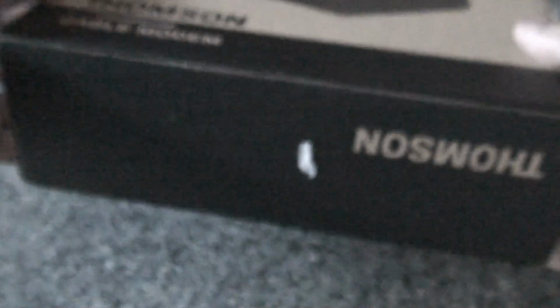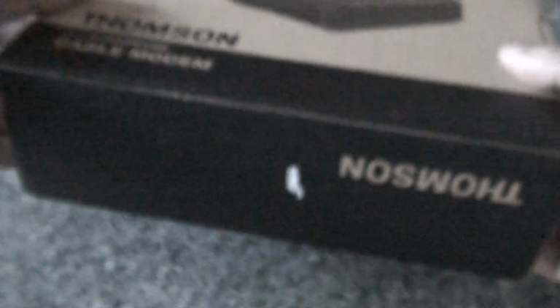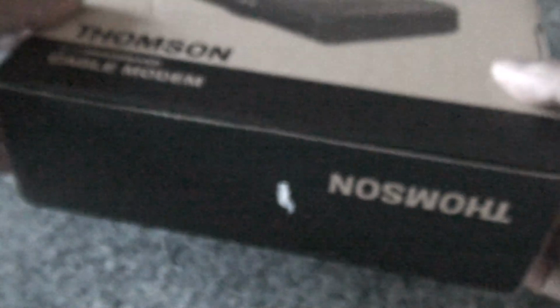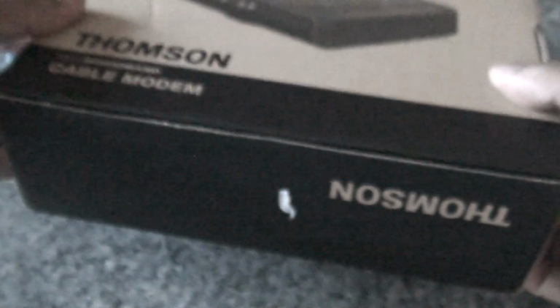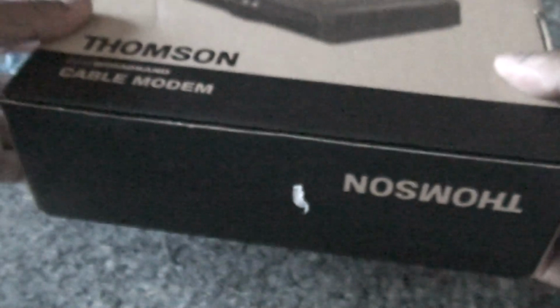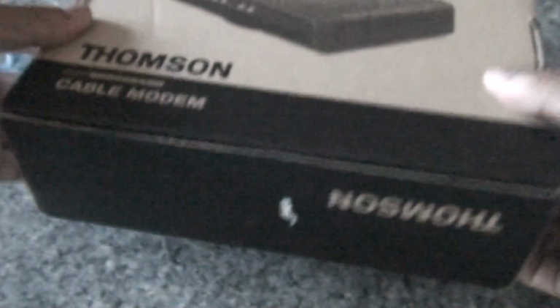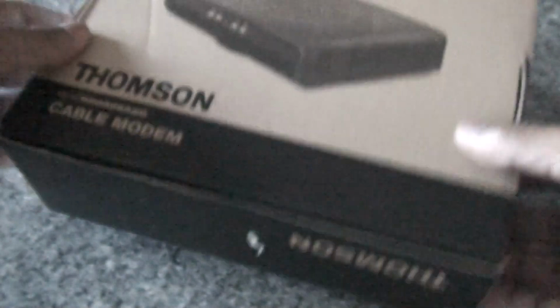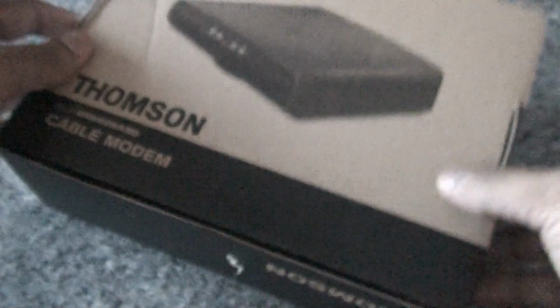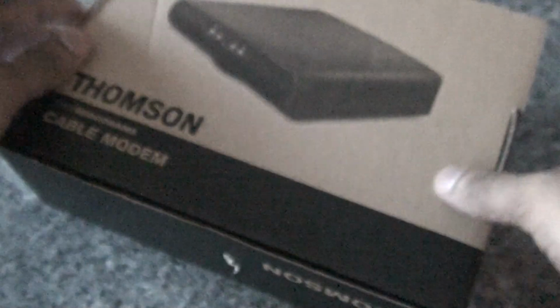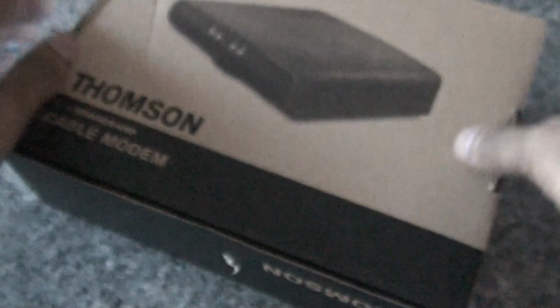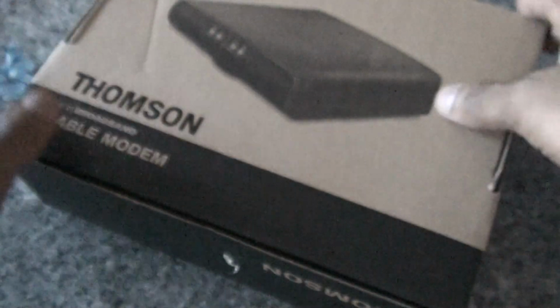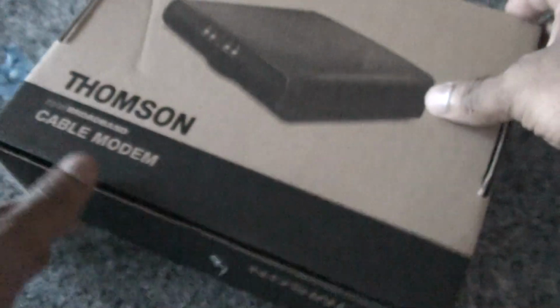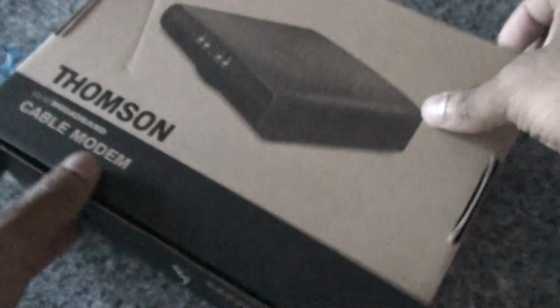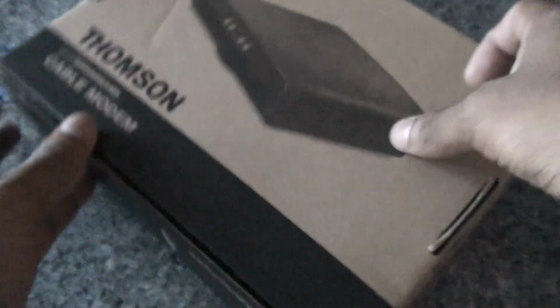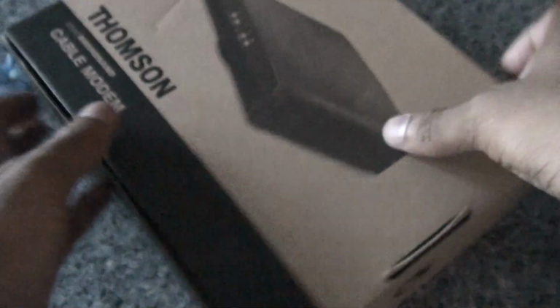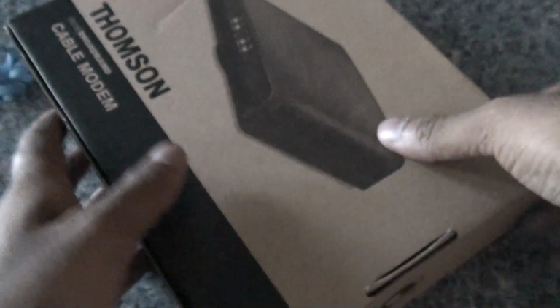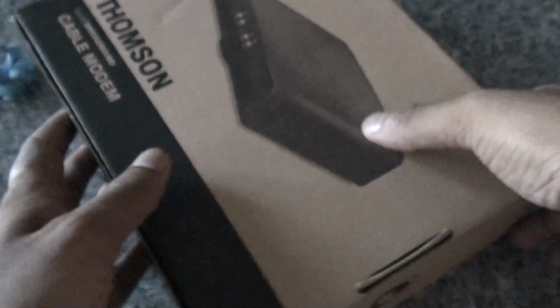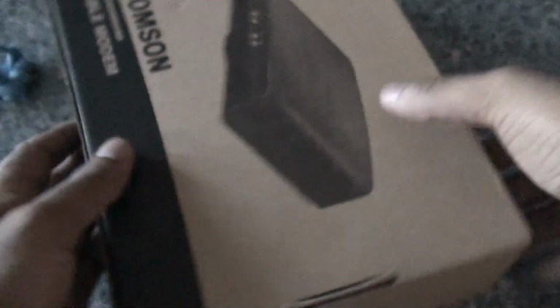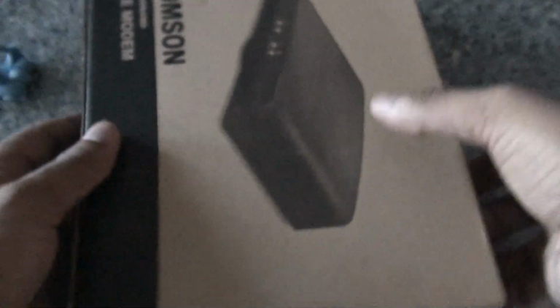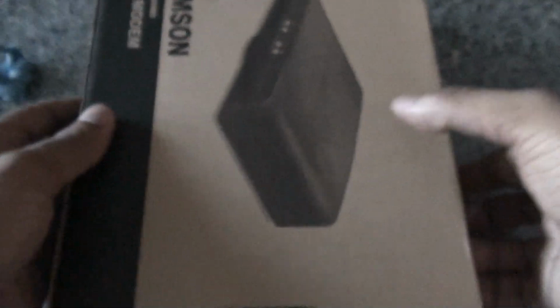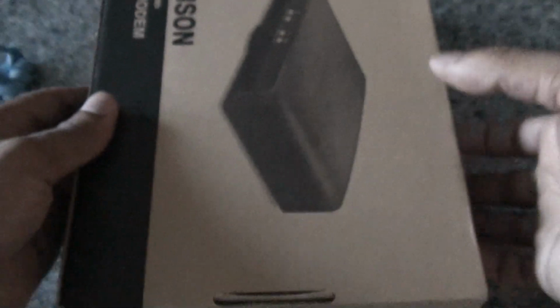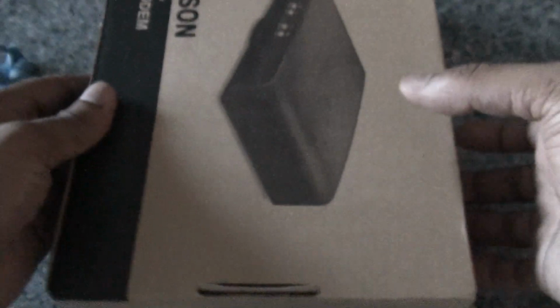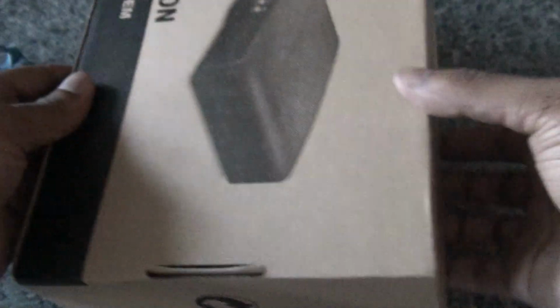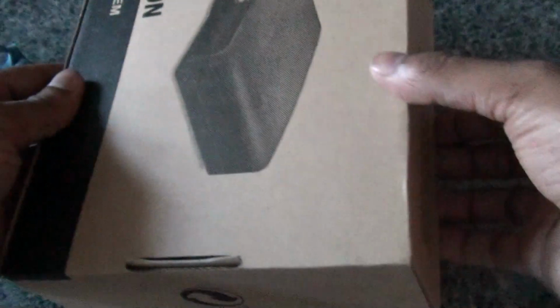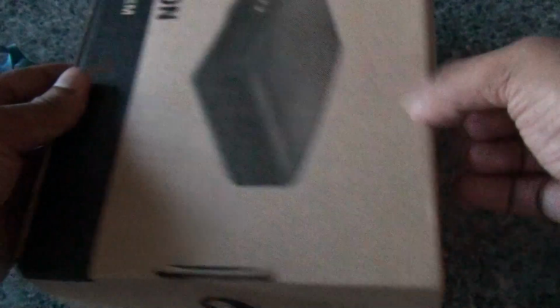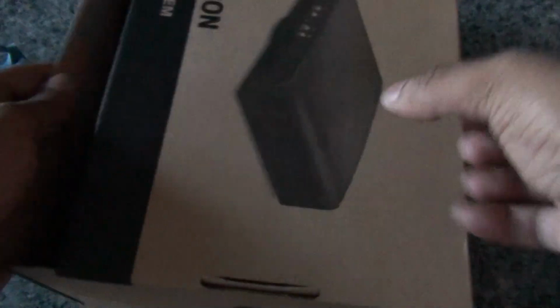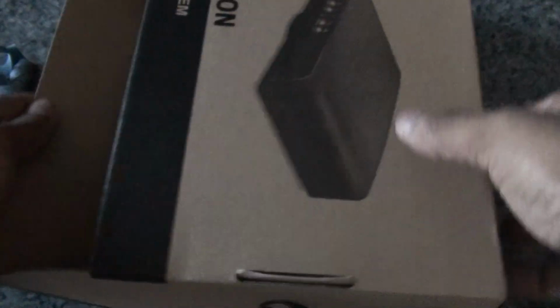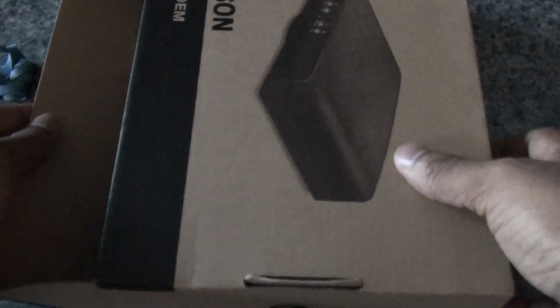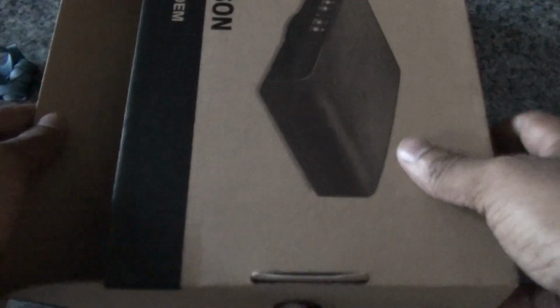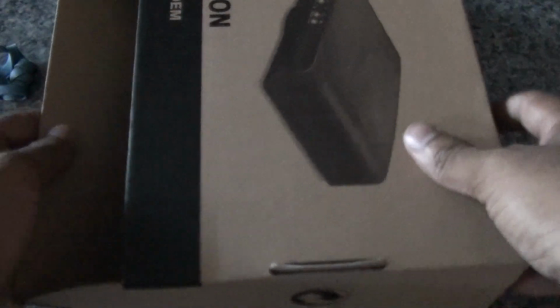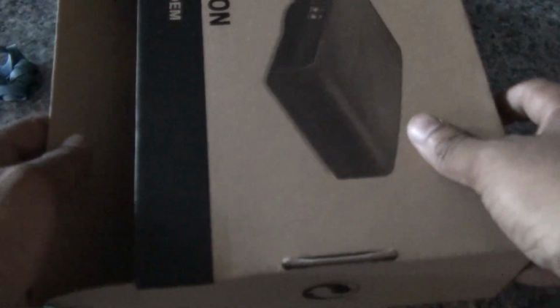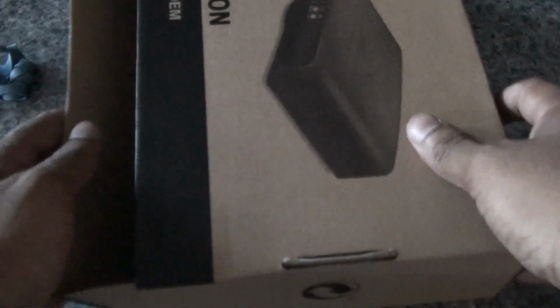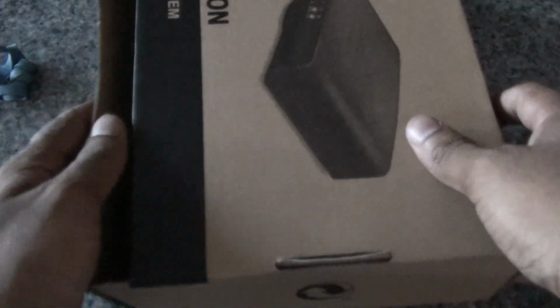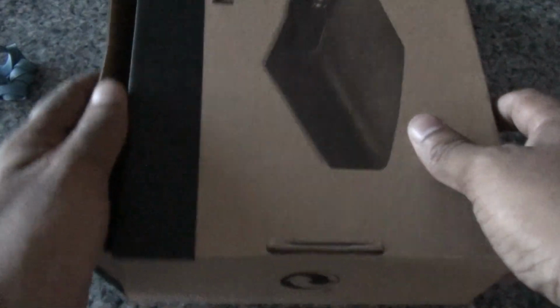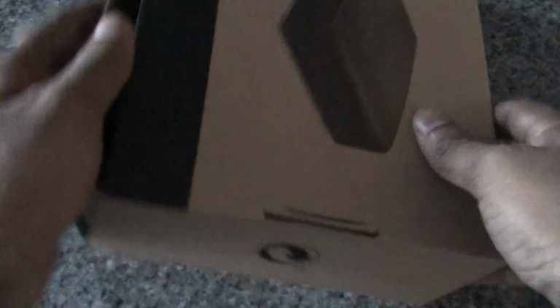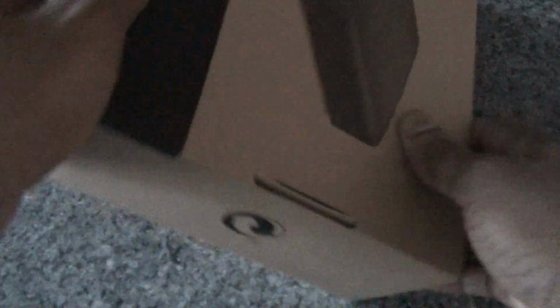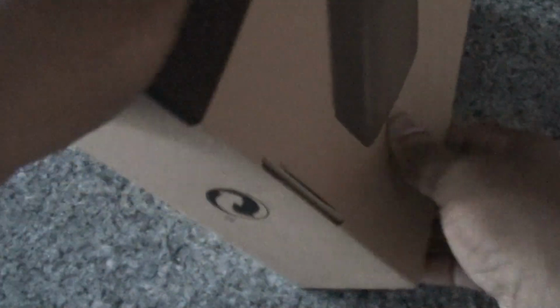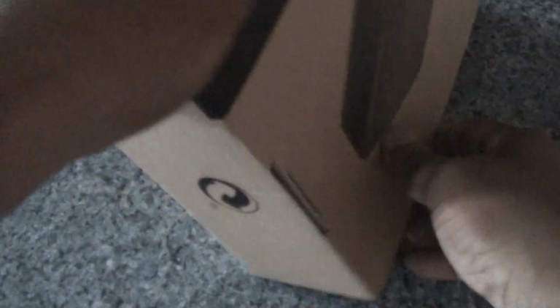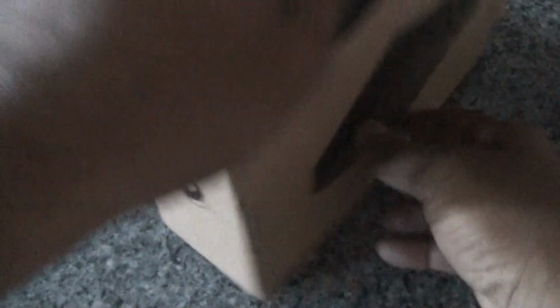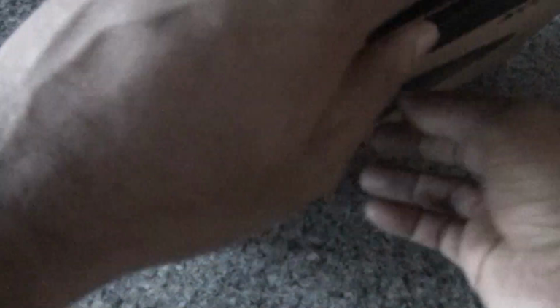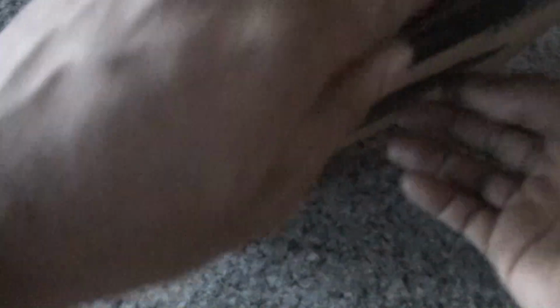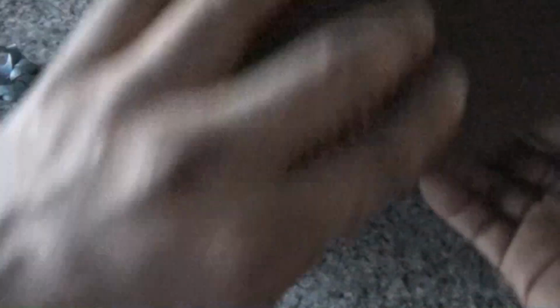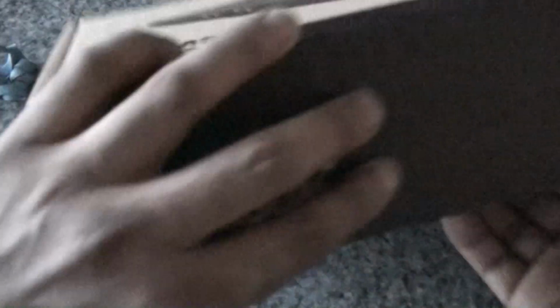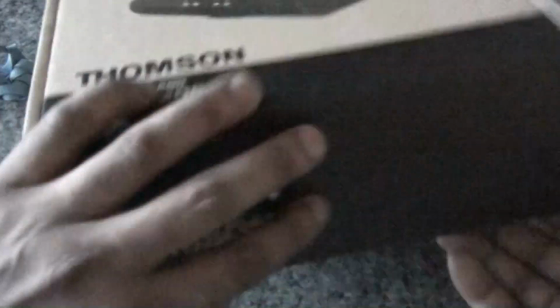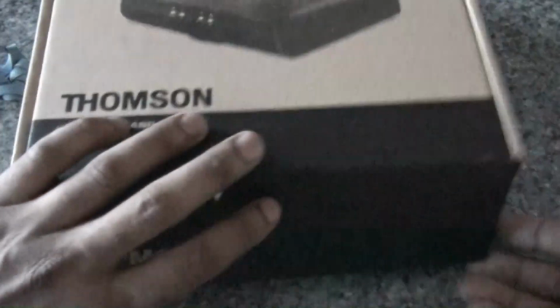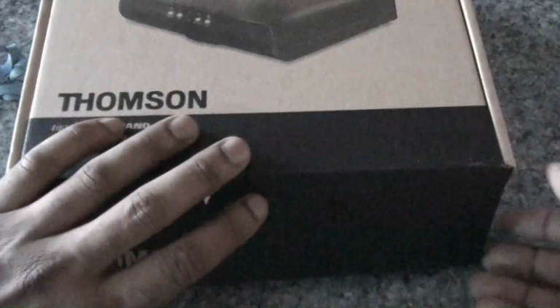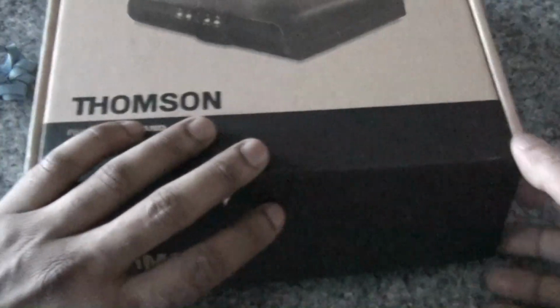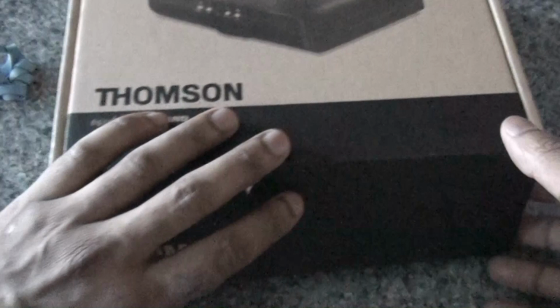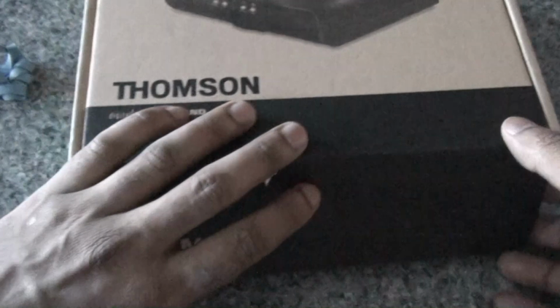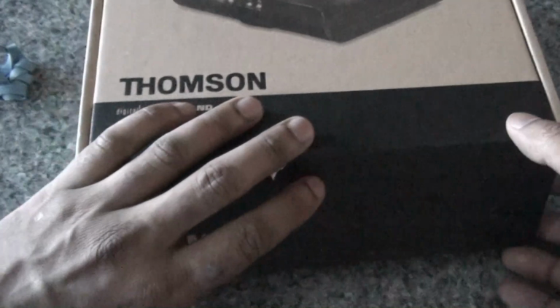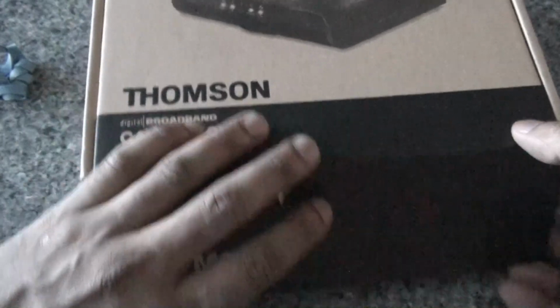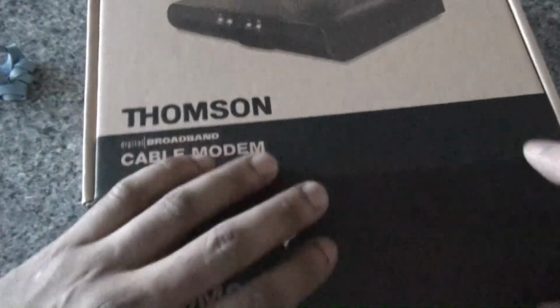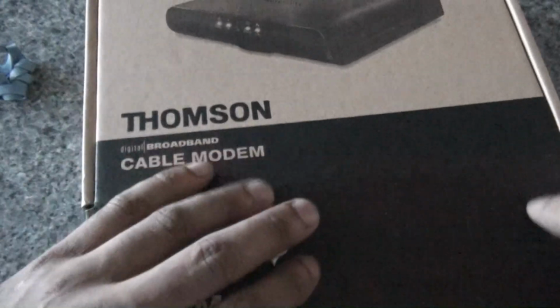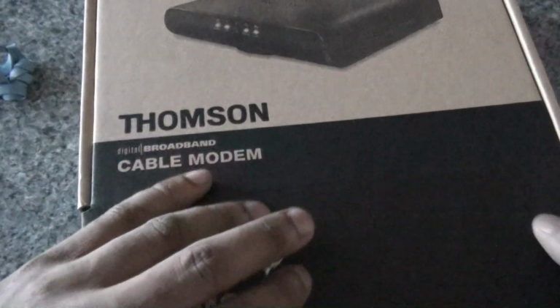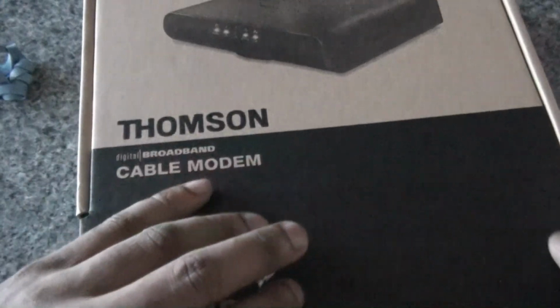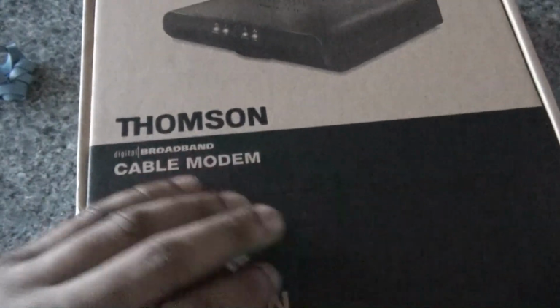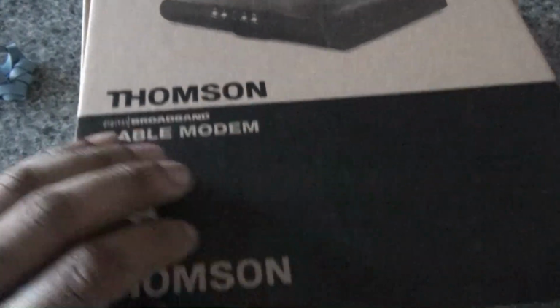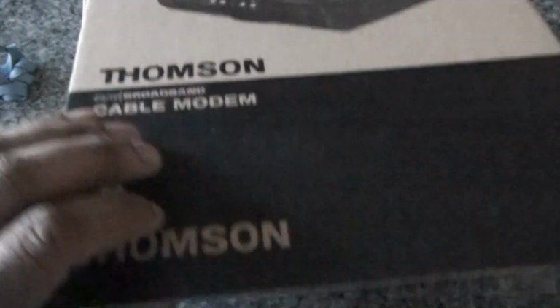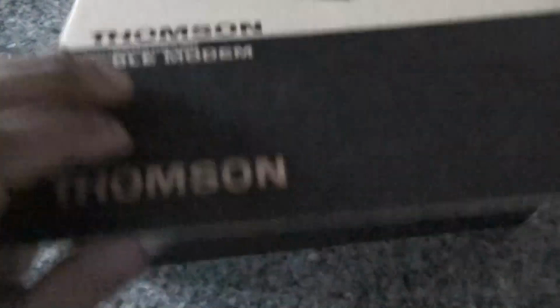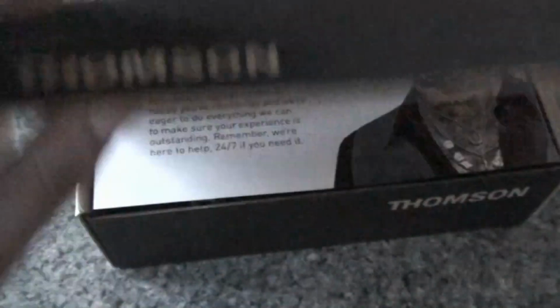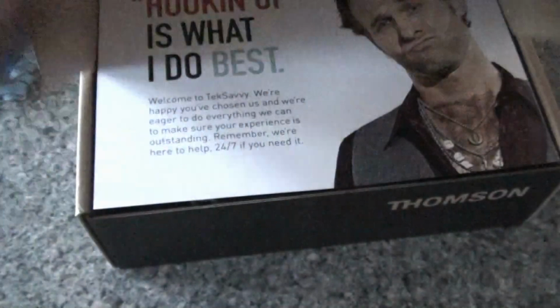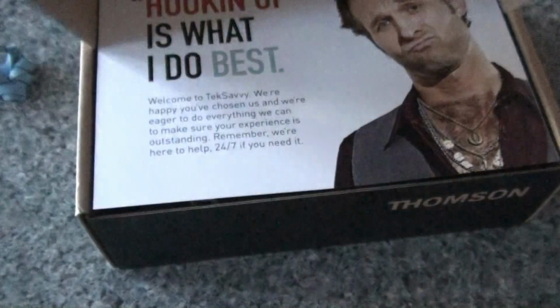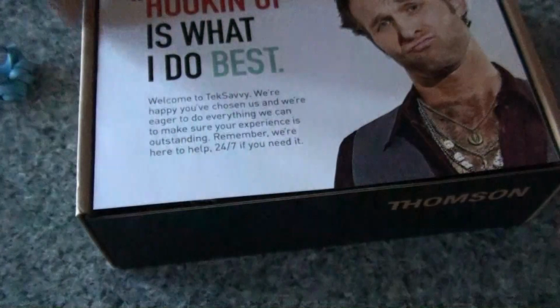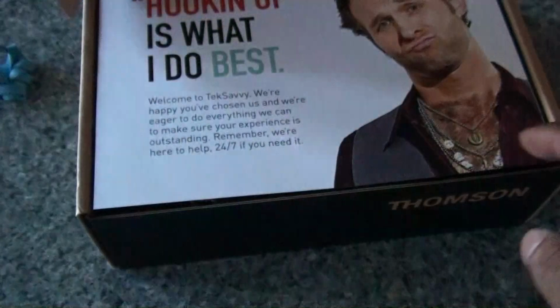This is the box. Let's get the unboxing started.